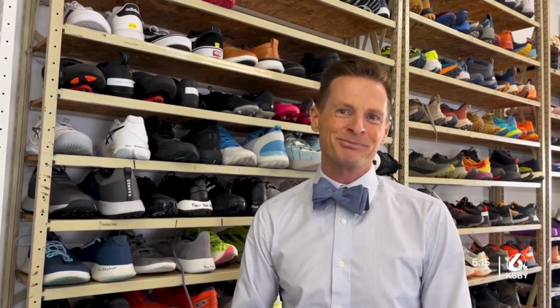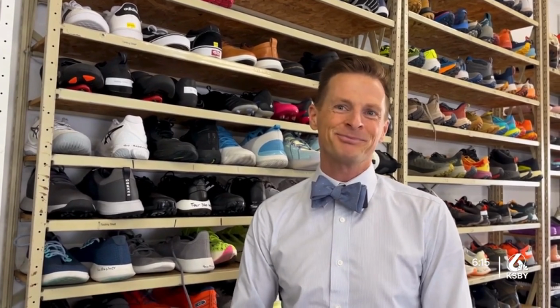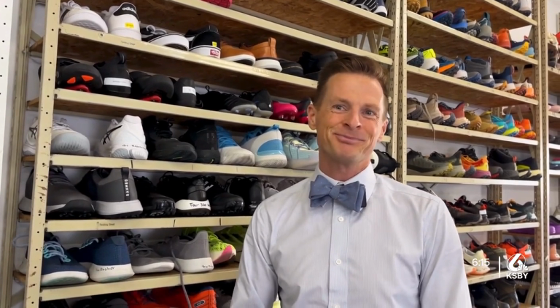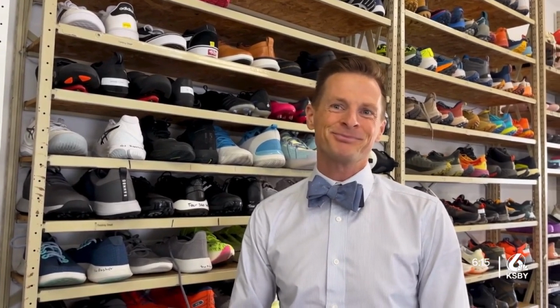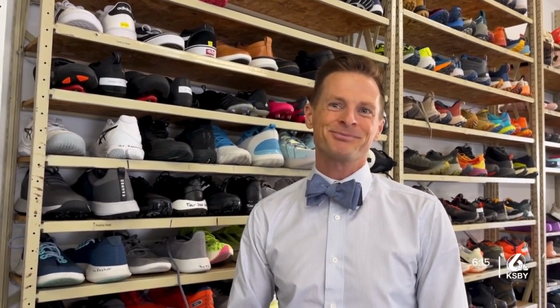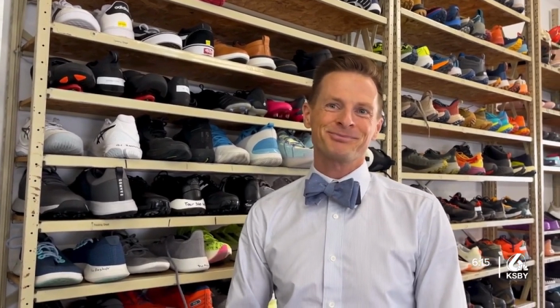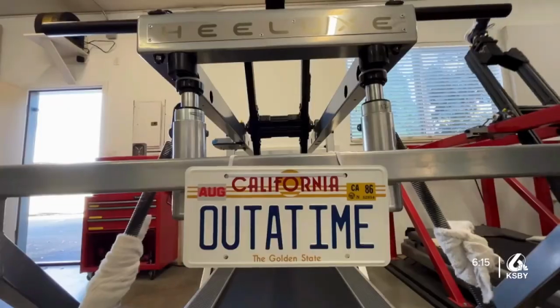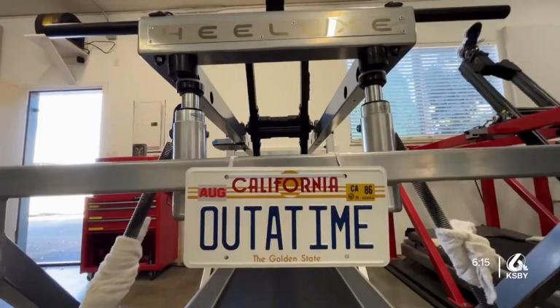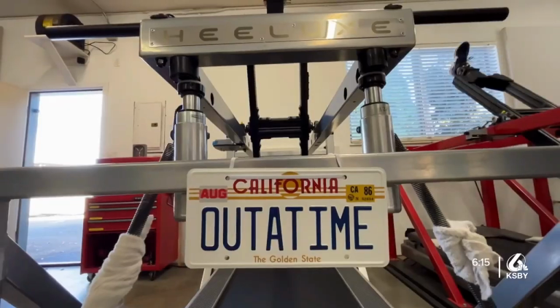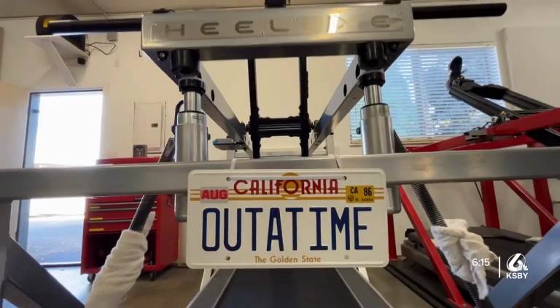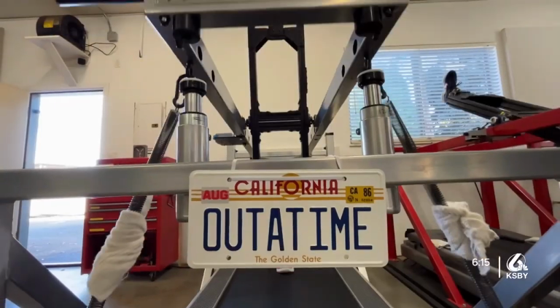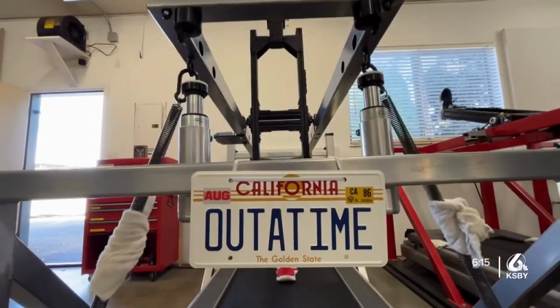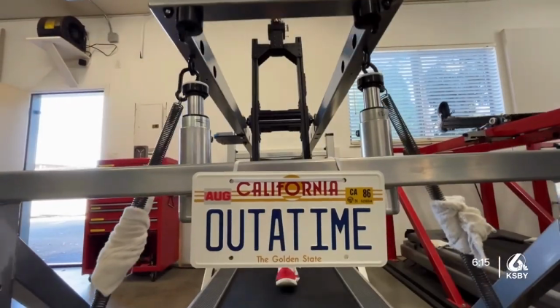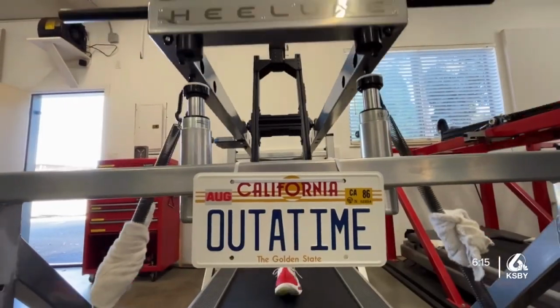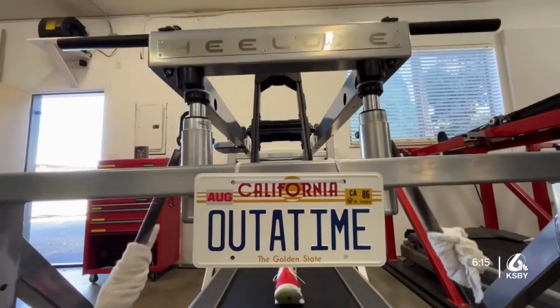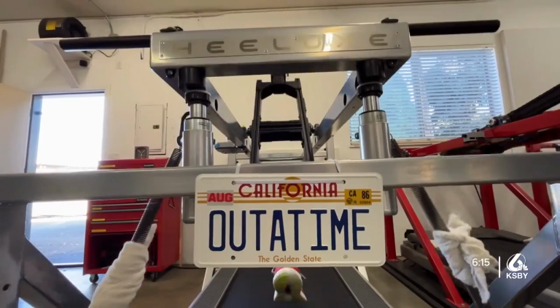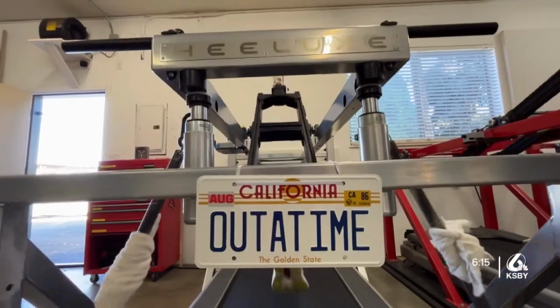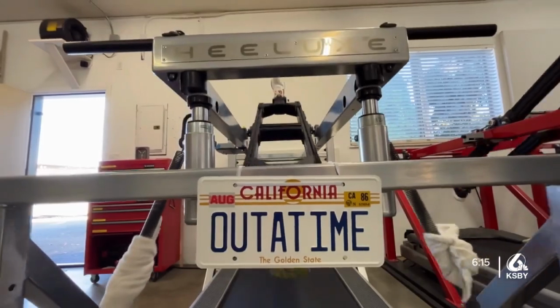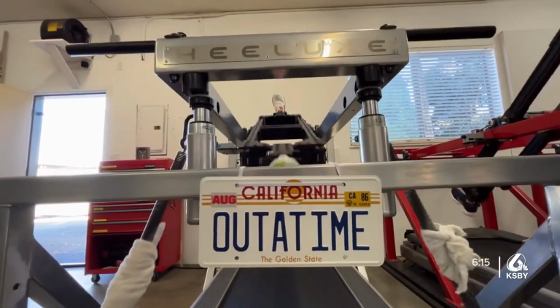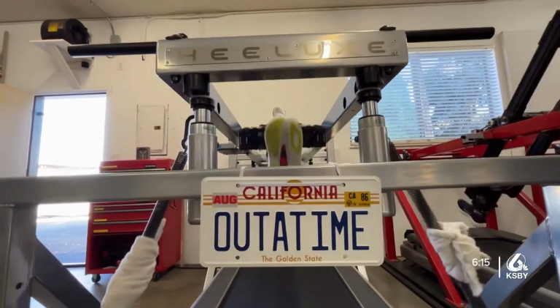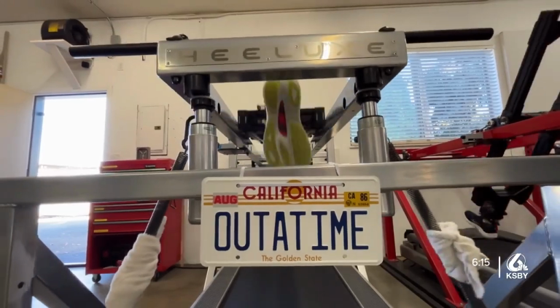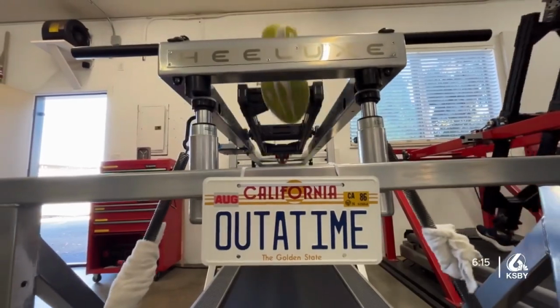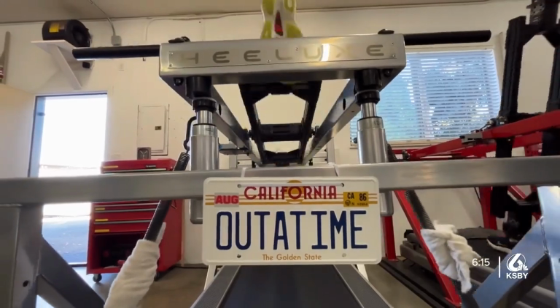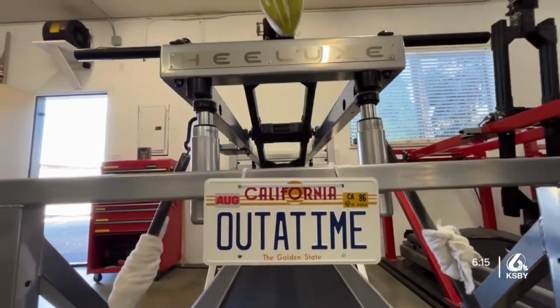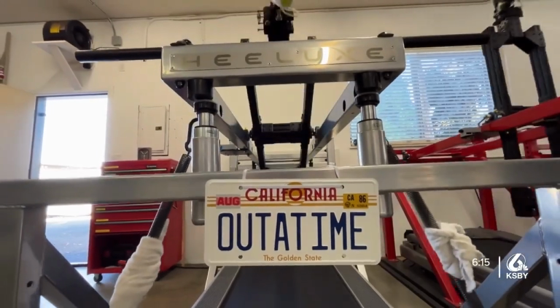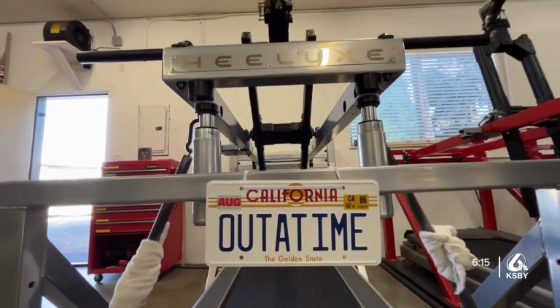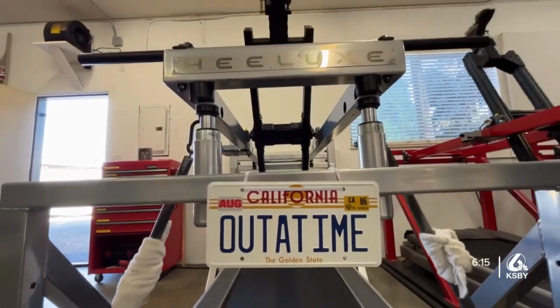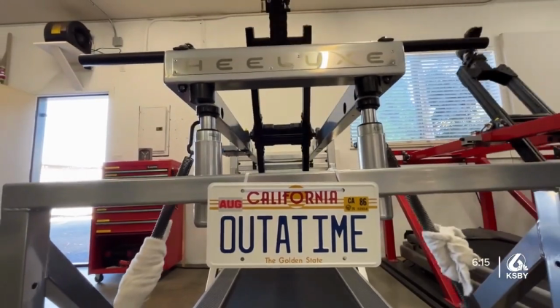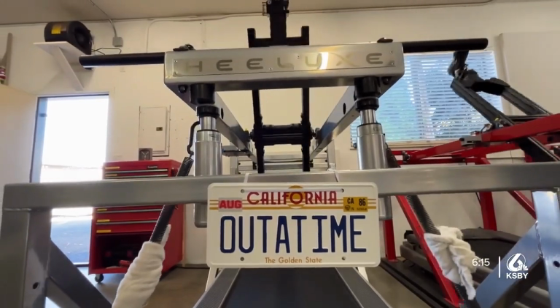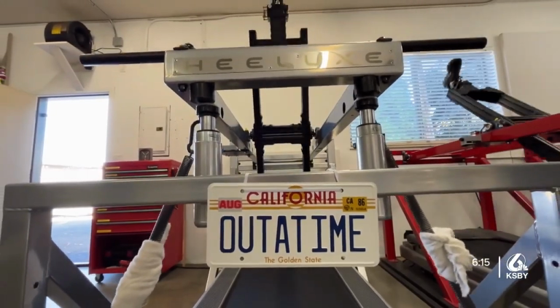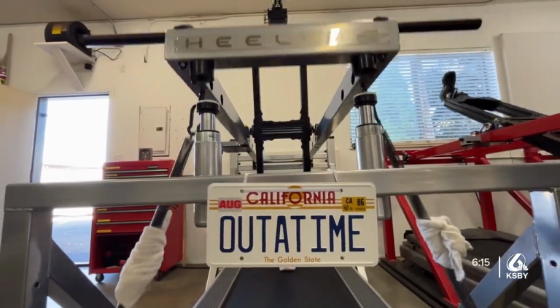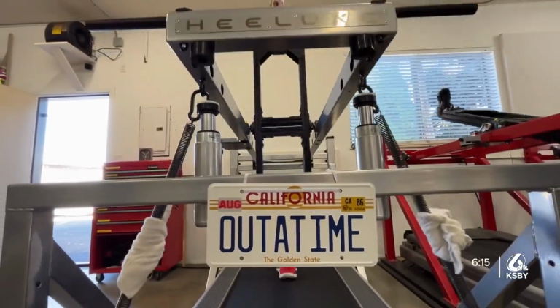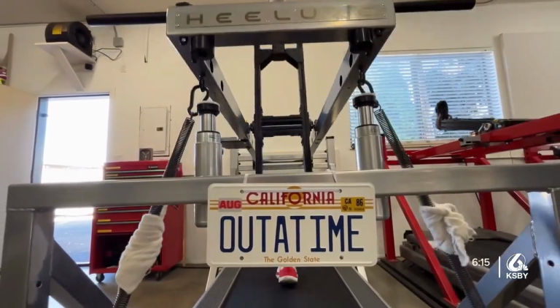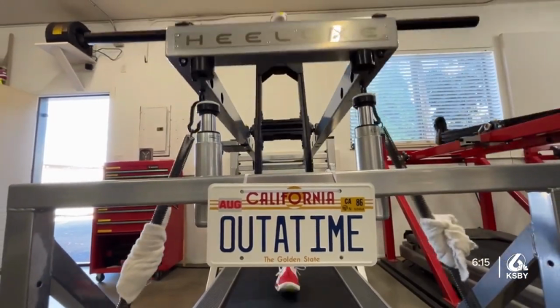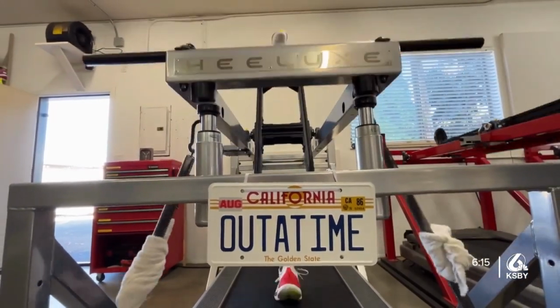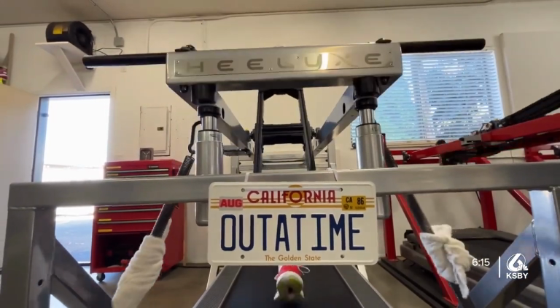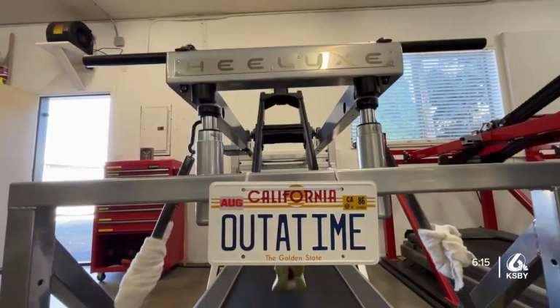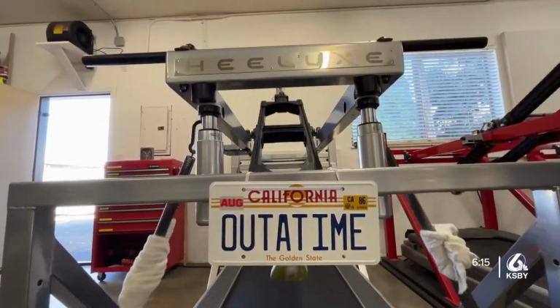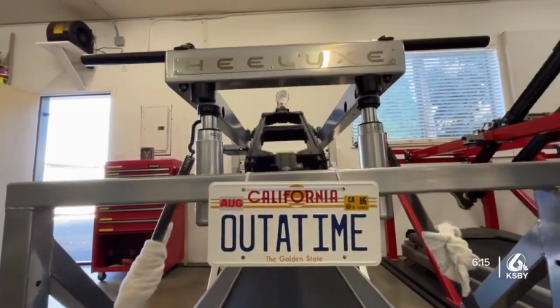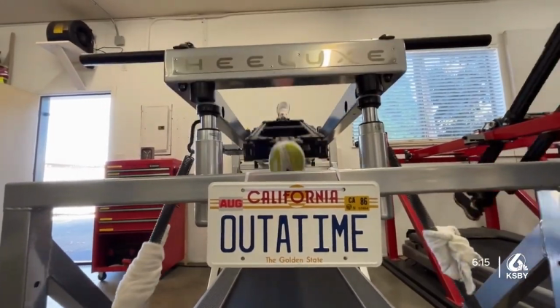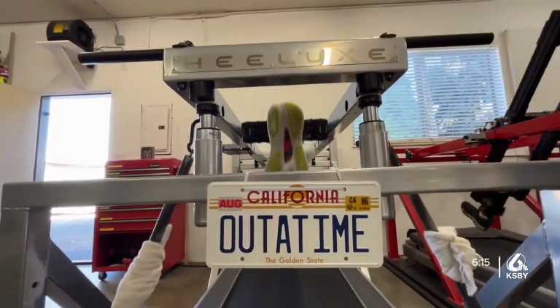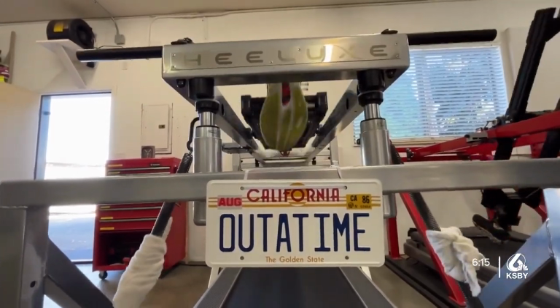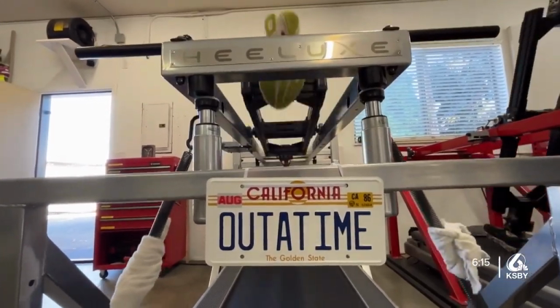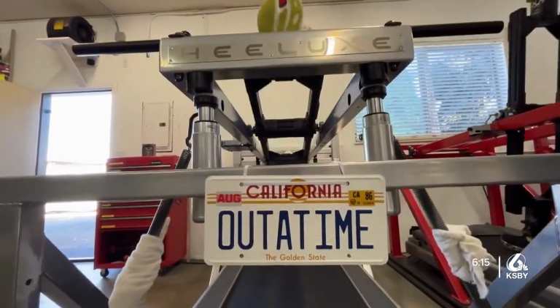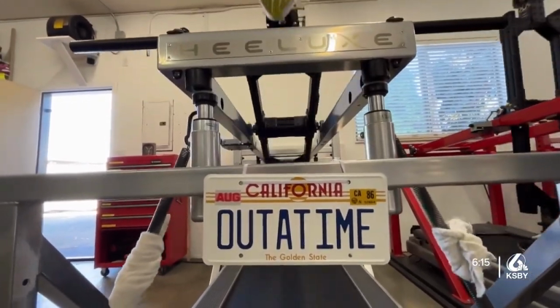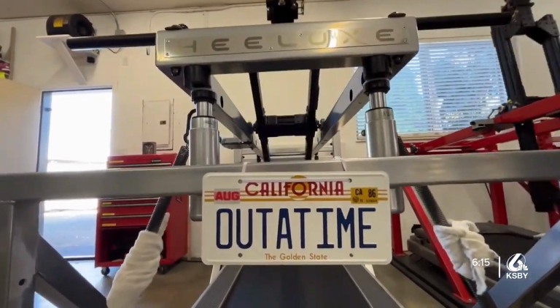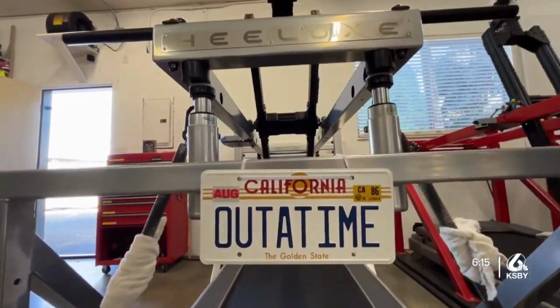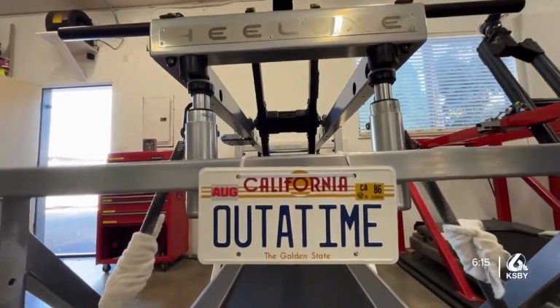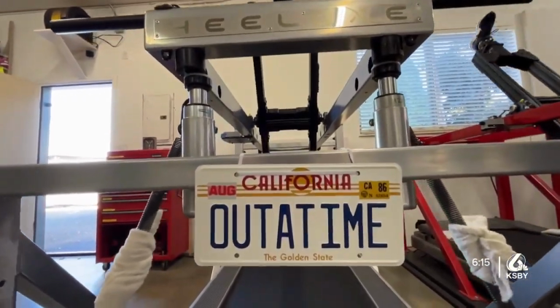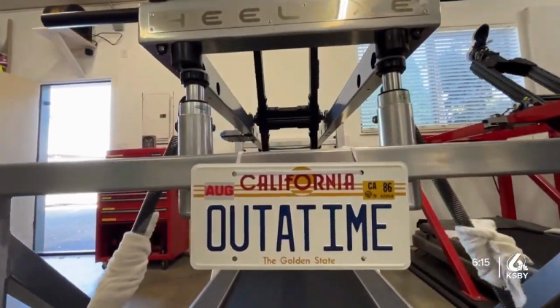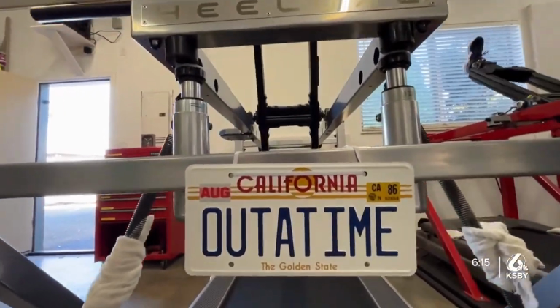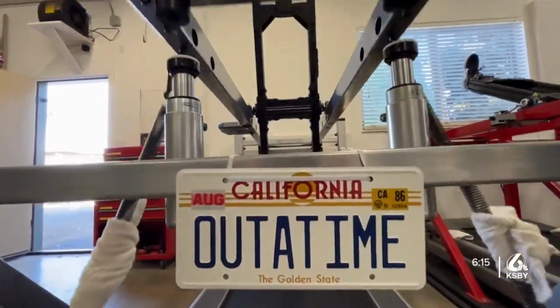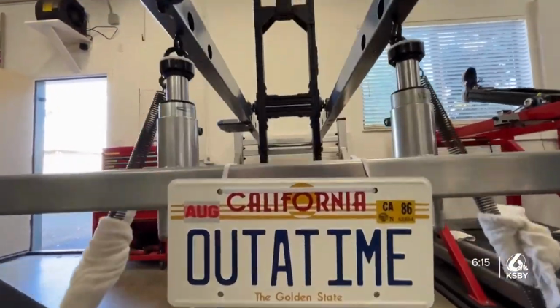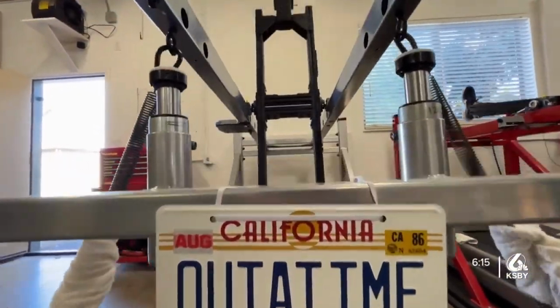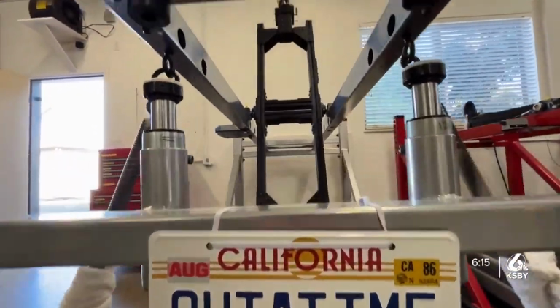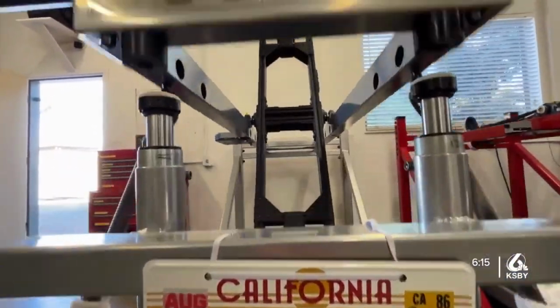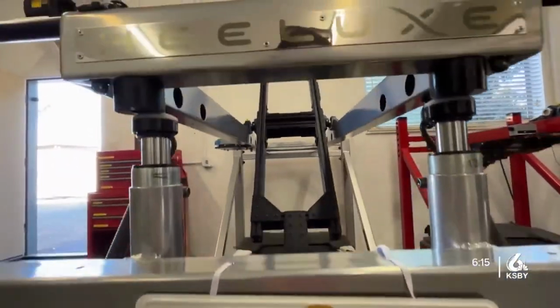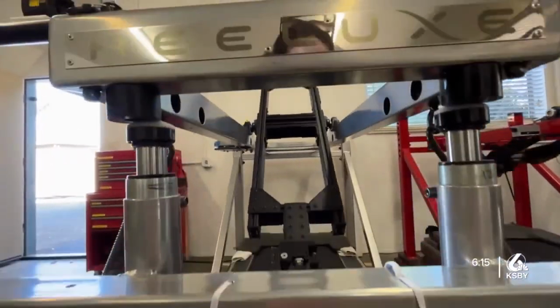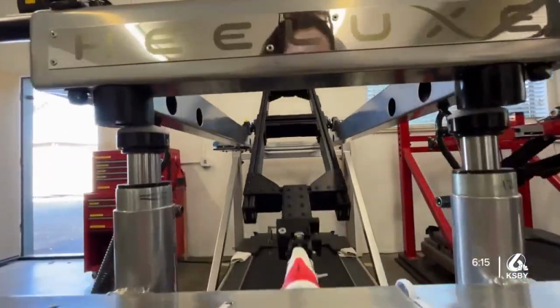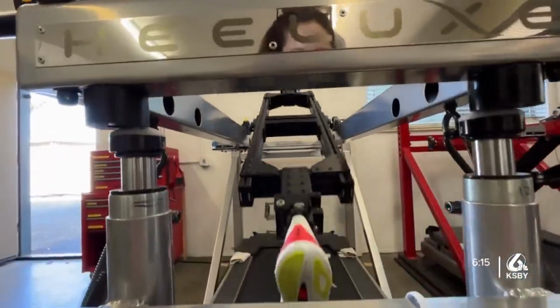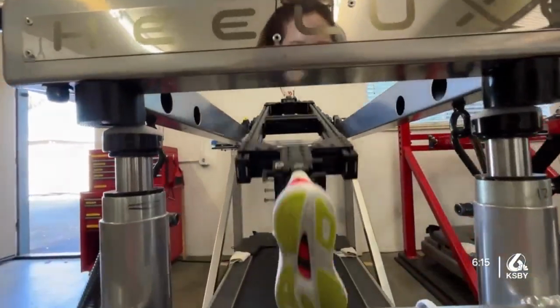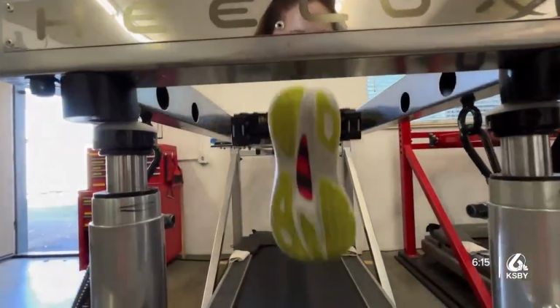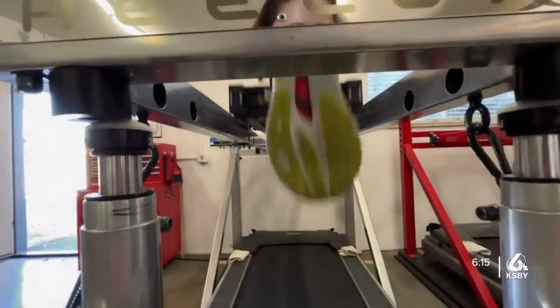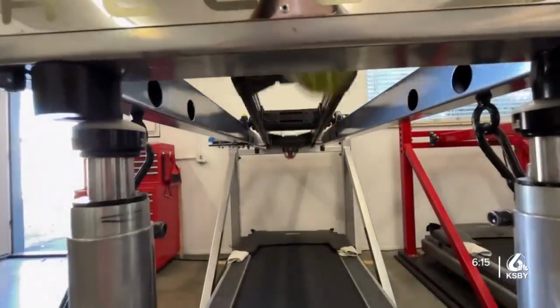For more information on becoming a tester, look for this story on KSBY.com. In Goleta, Juliette Lamar, KSBY News.